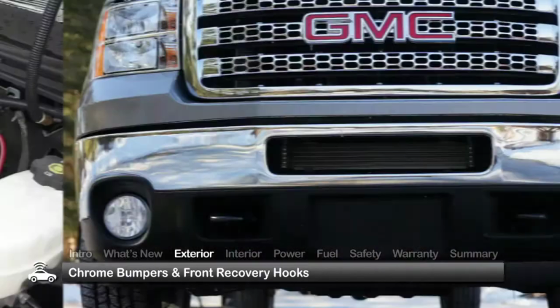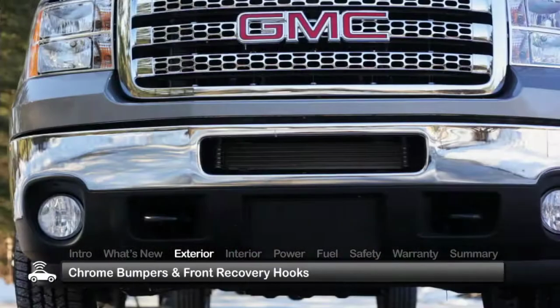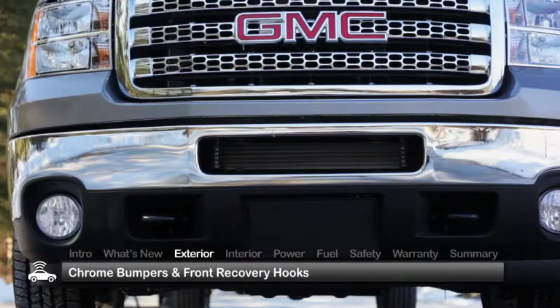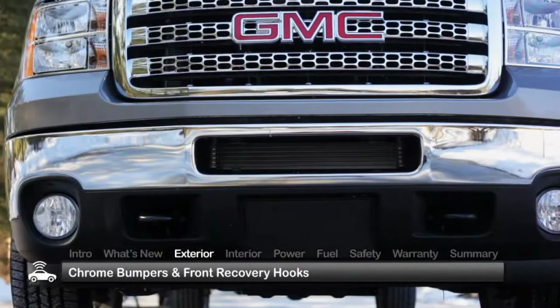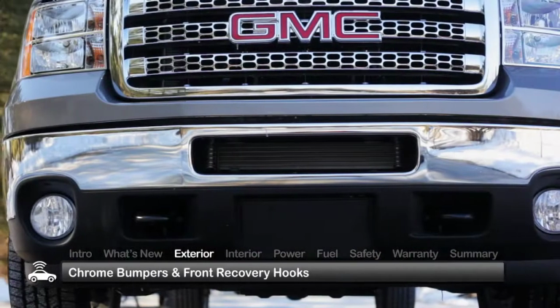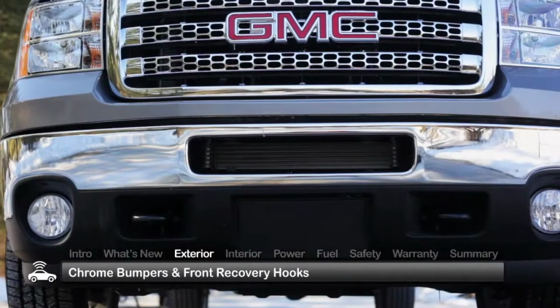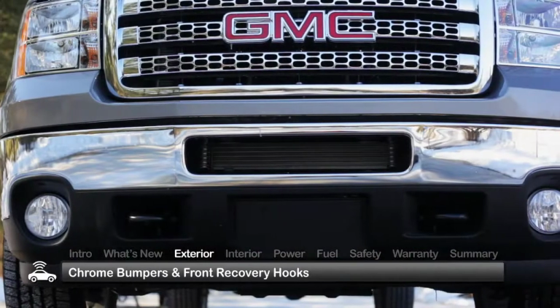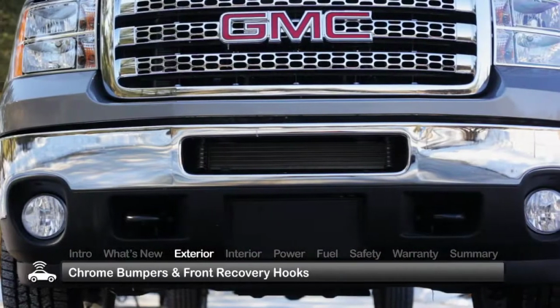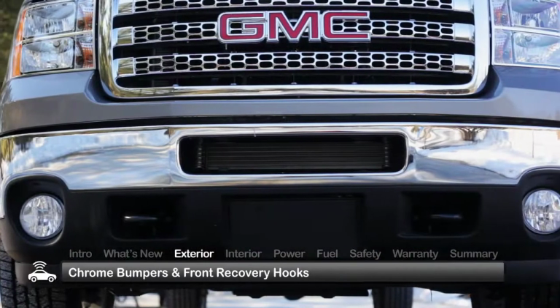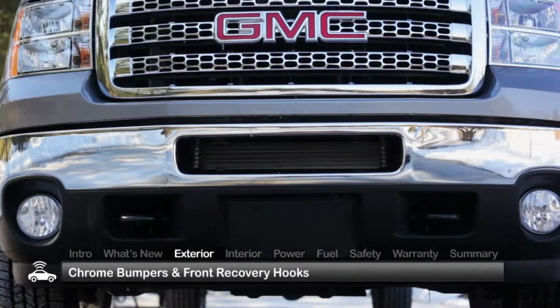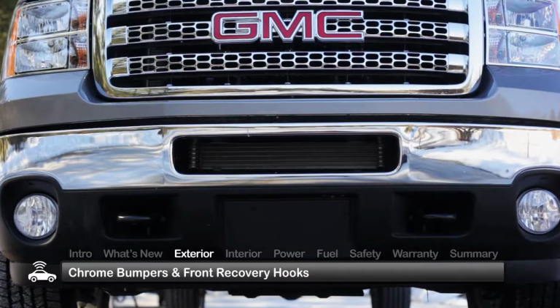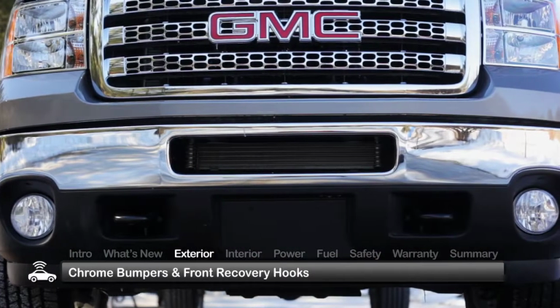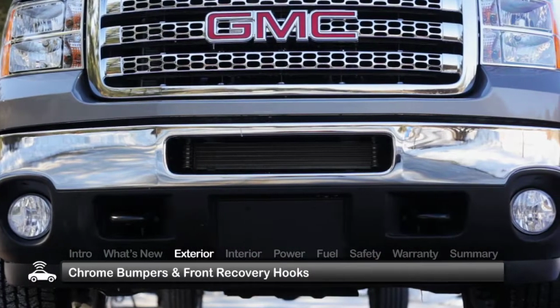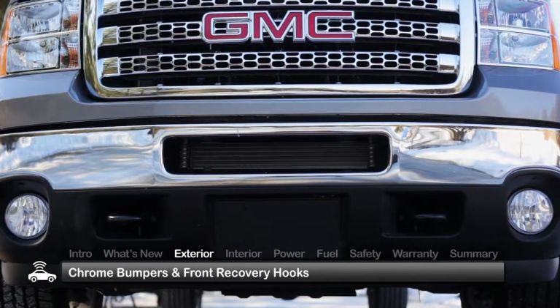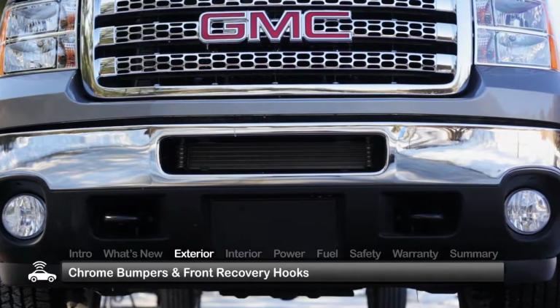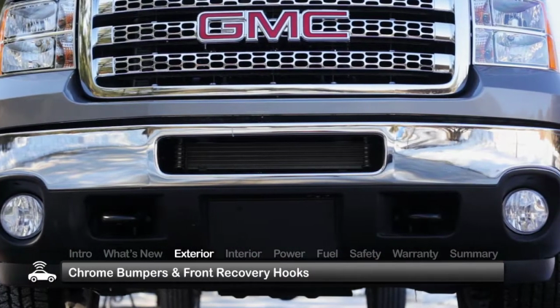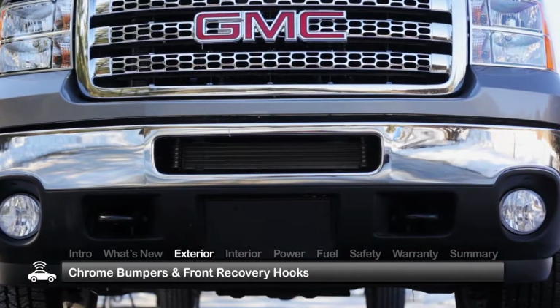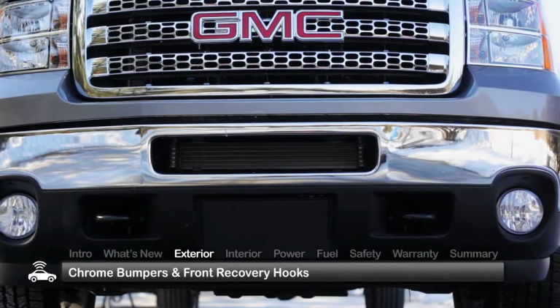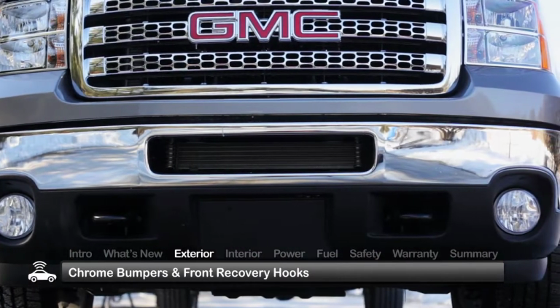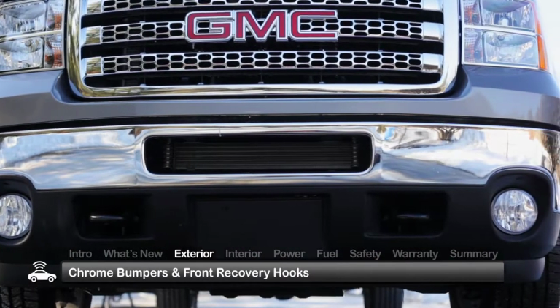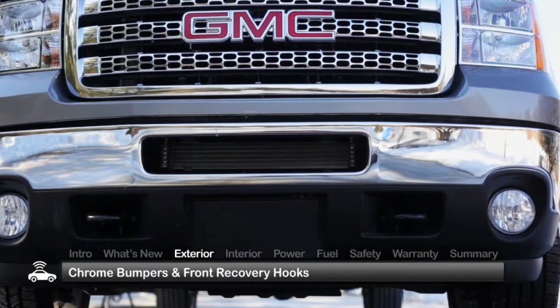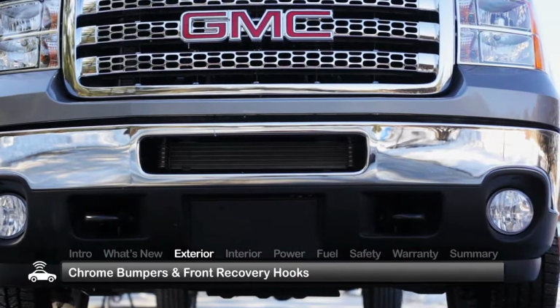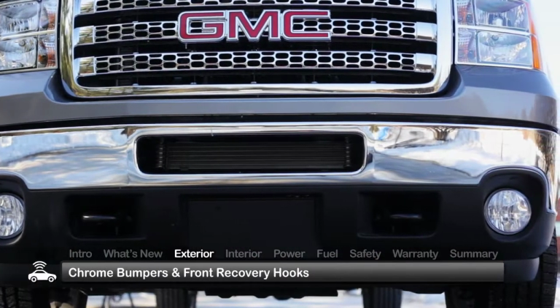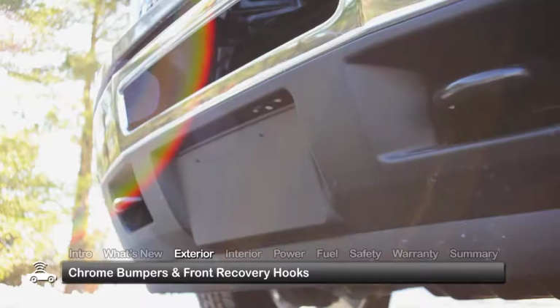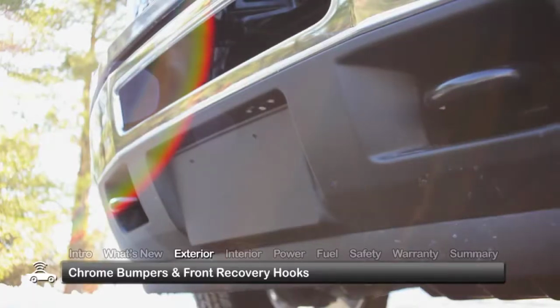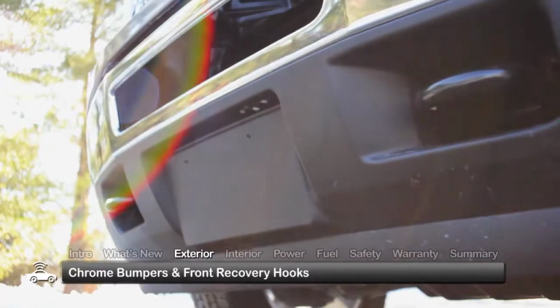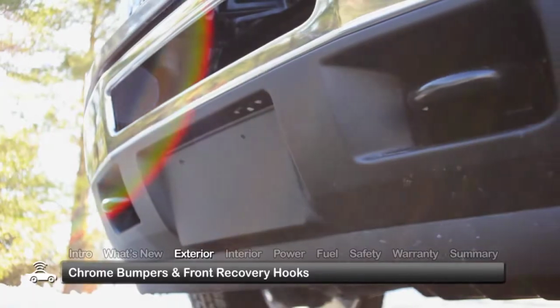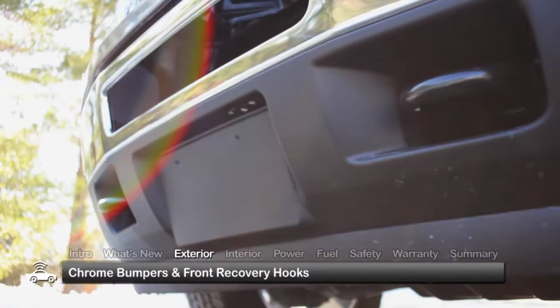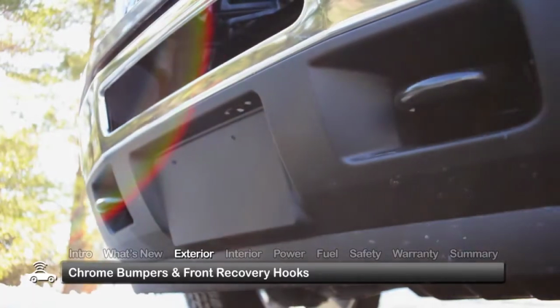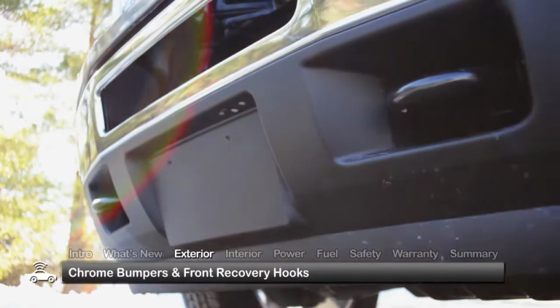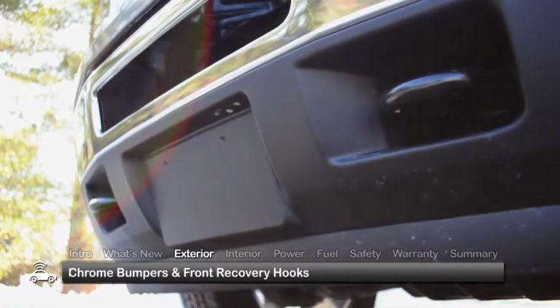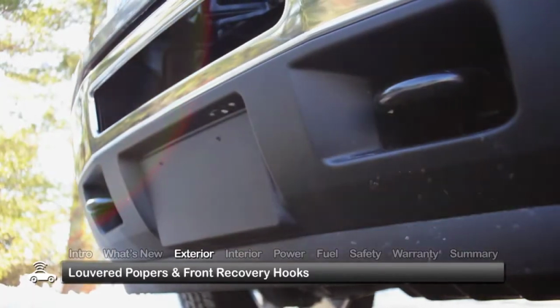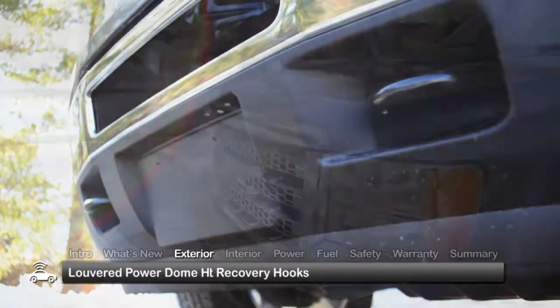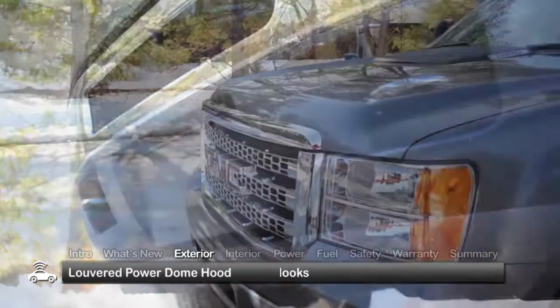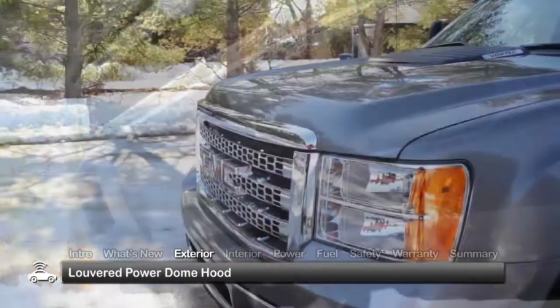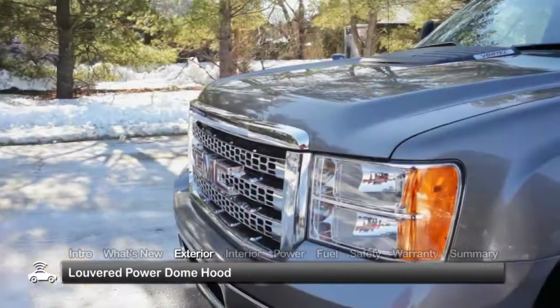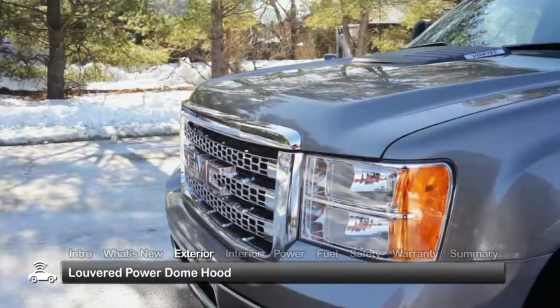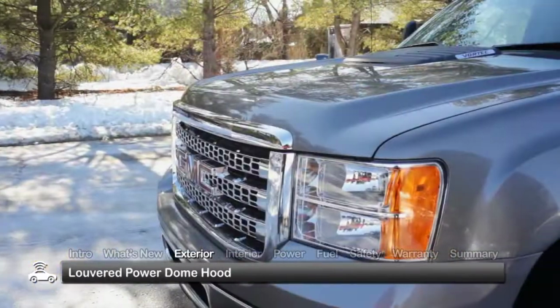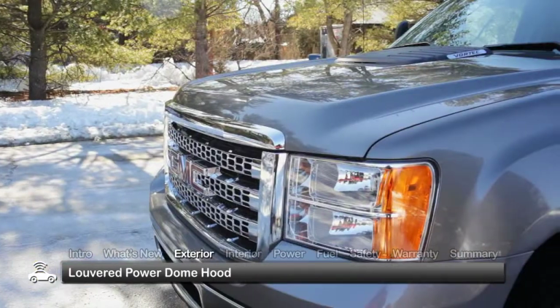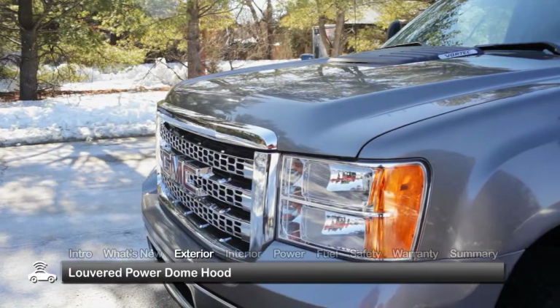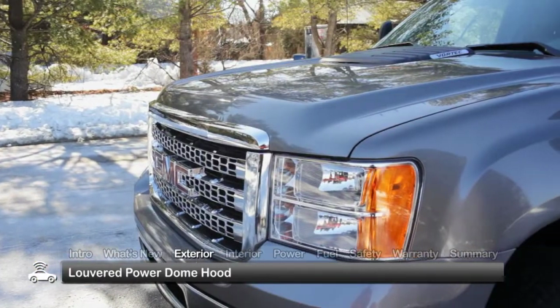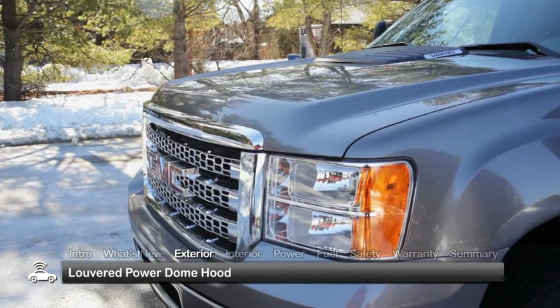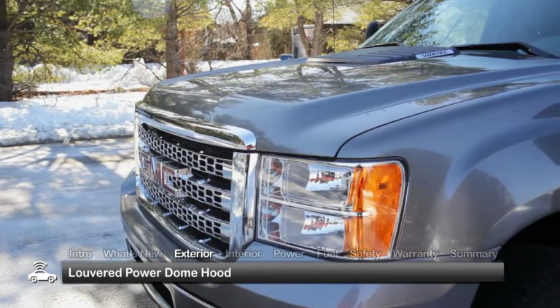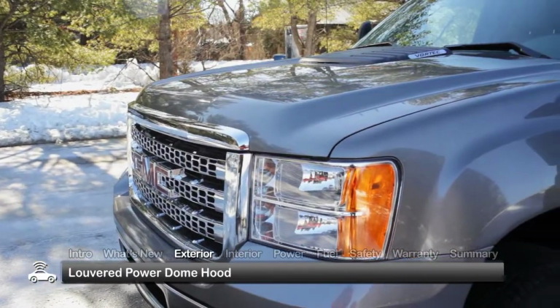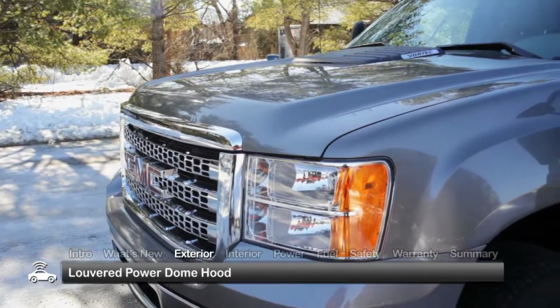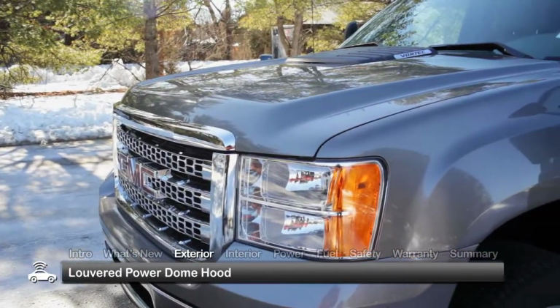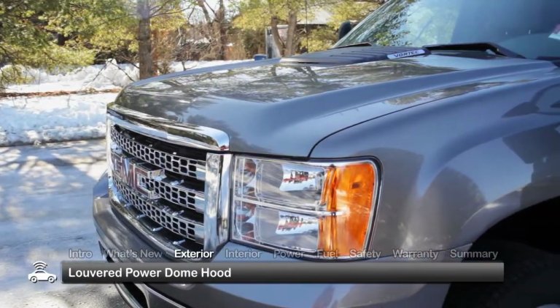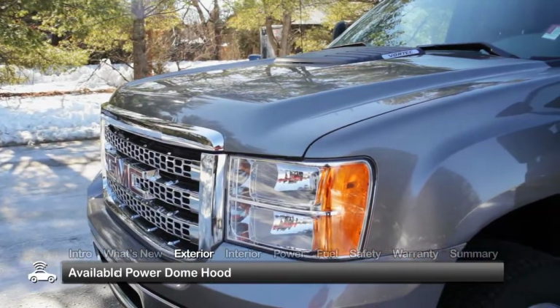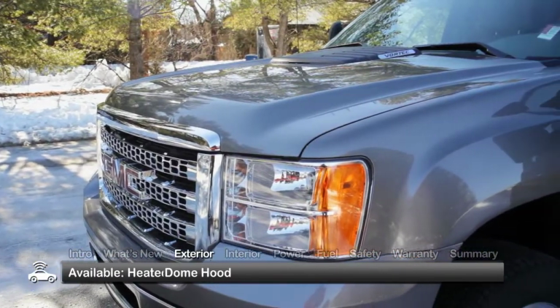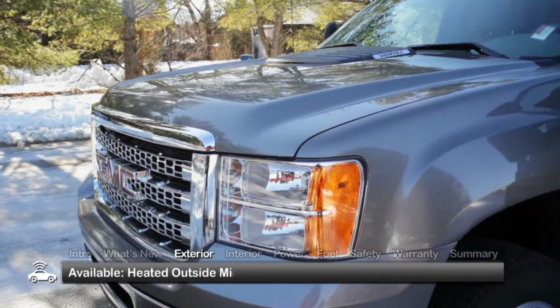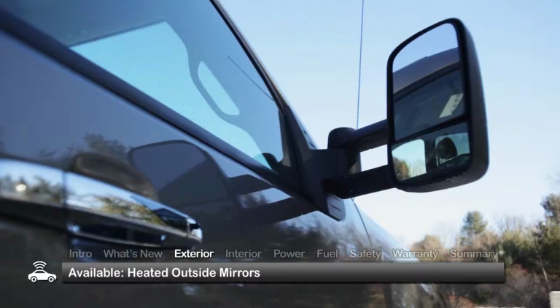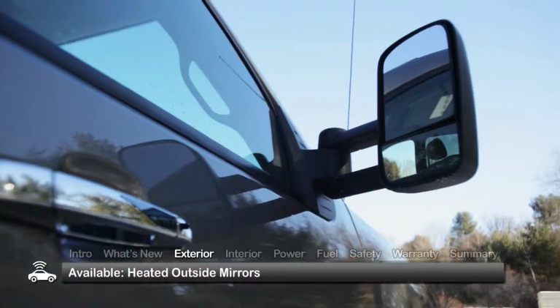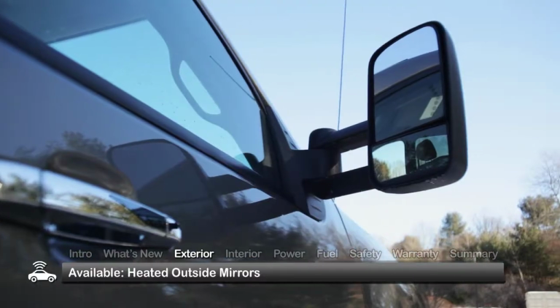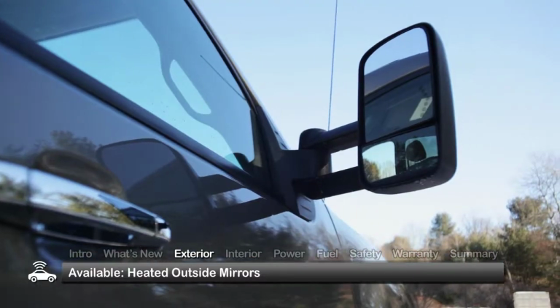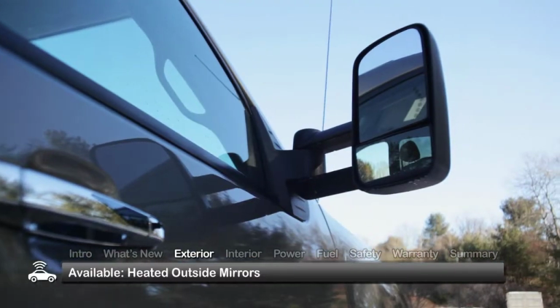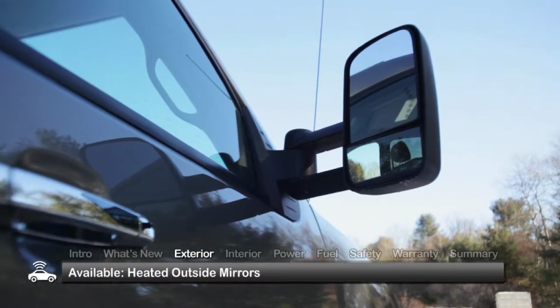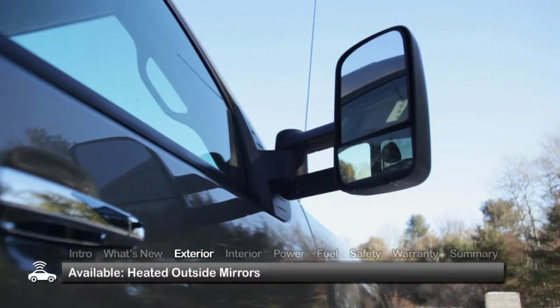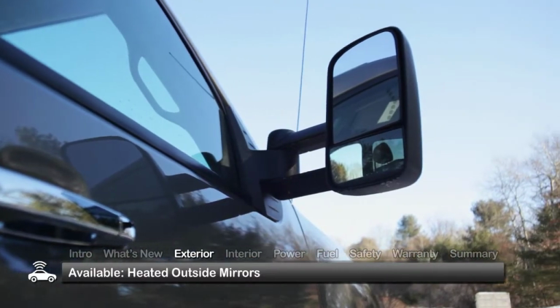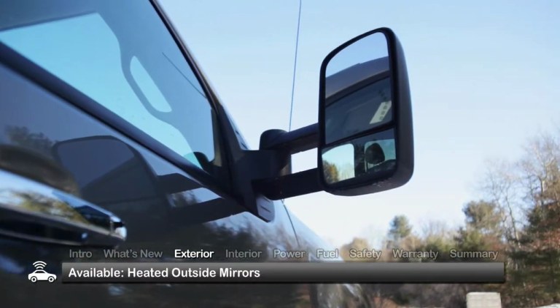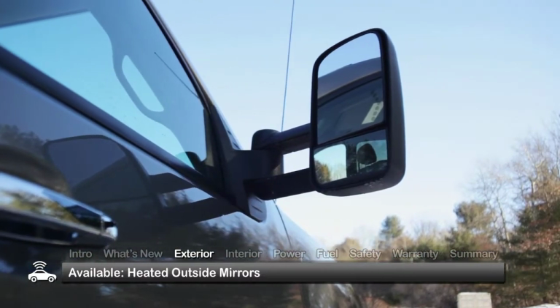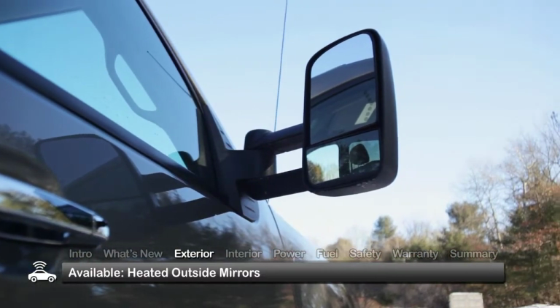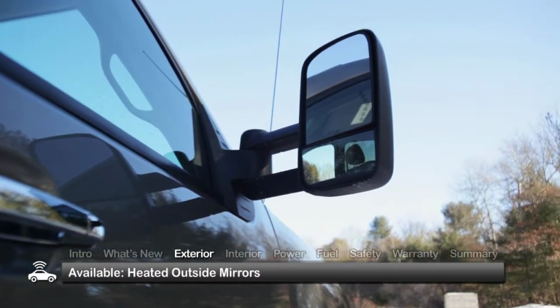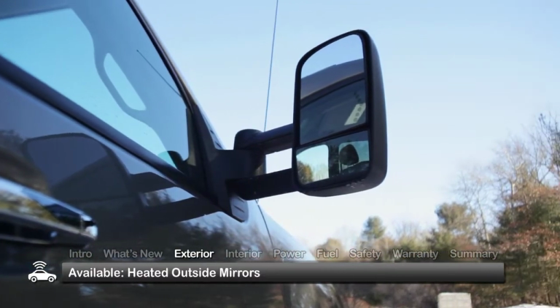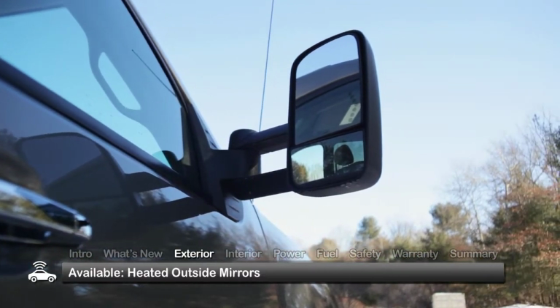Standard exterior equipment includes chrome bumpers, front recovery hooks, and a louvered power dome hood. Heated outside mirrors are available.